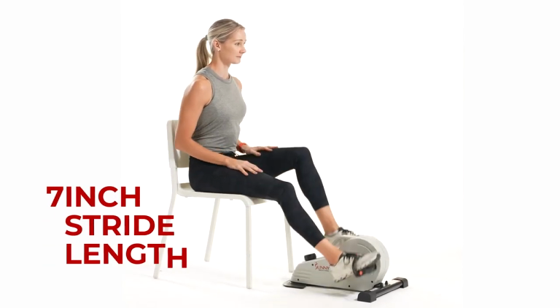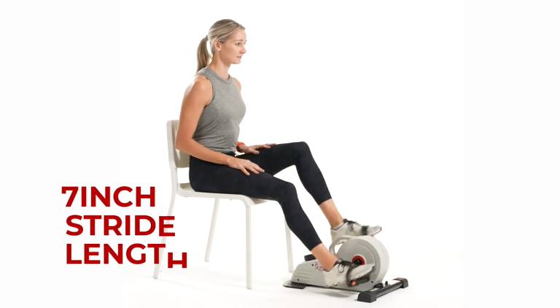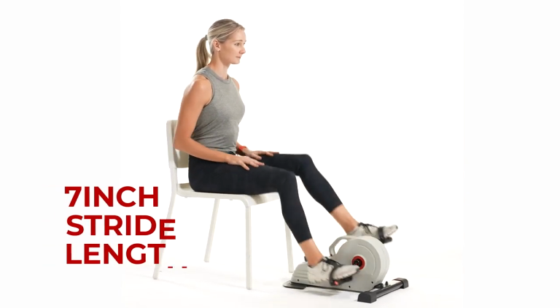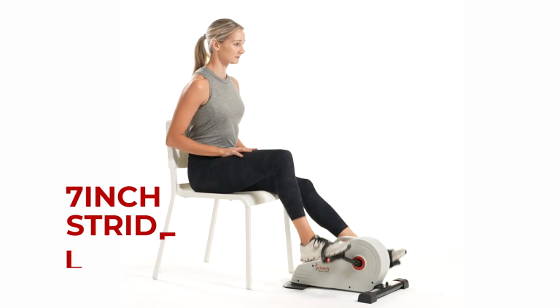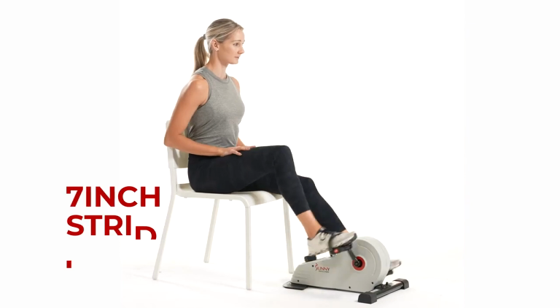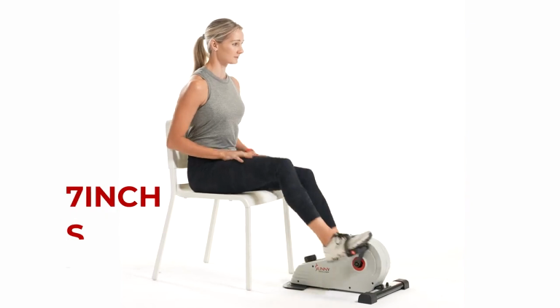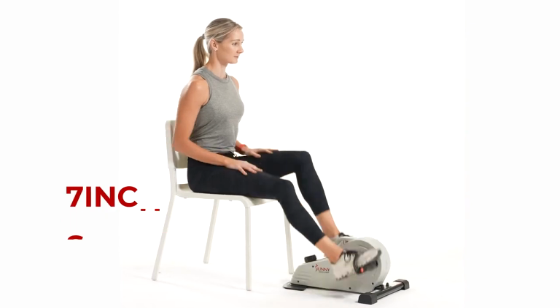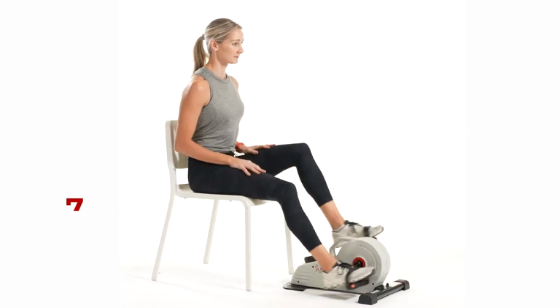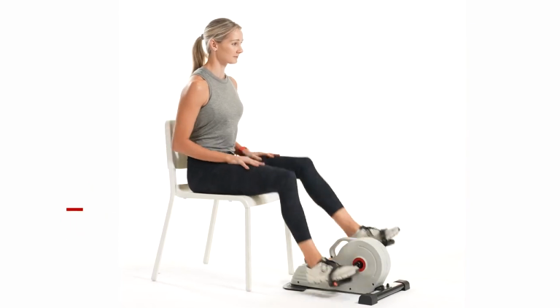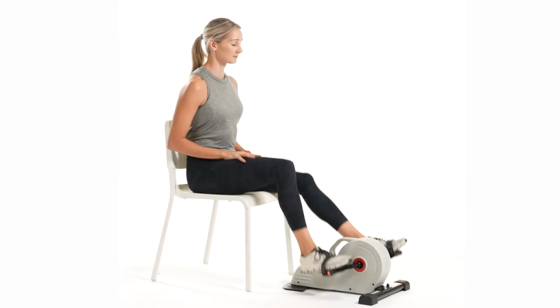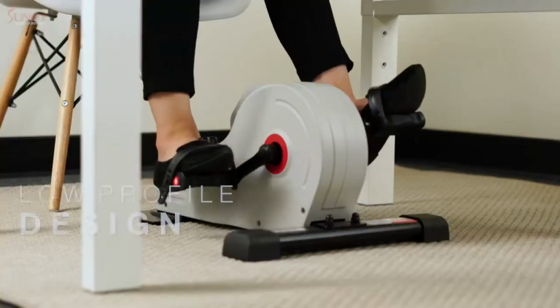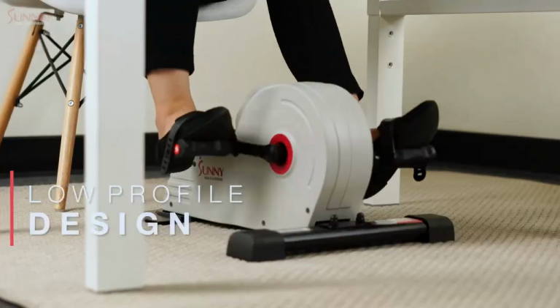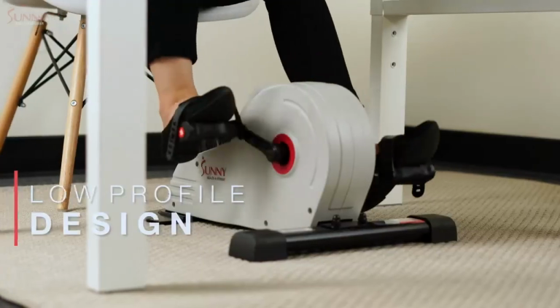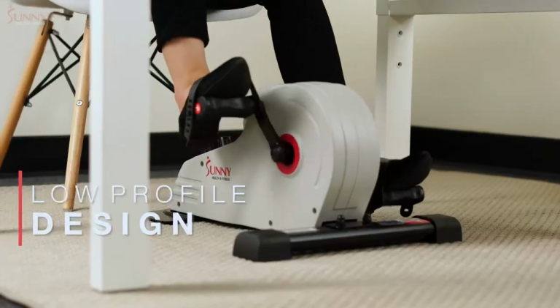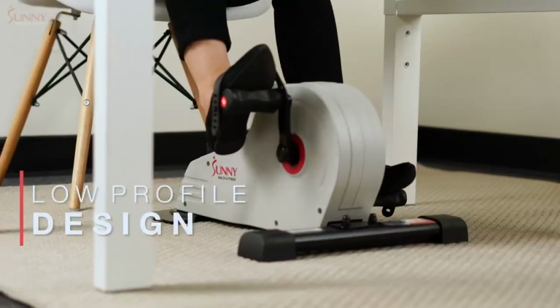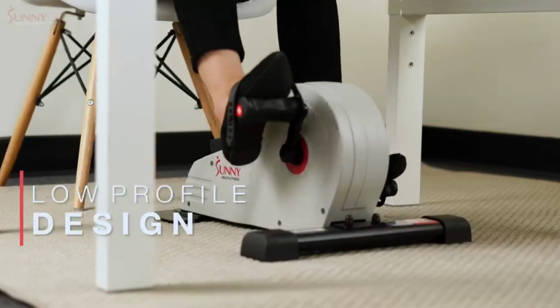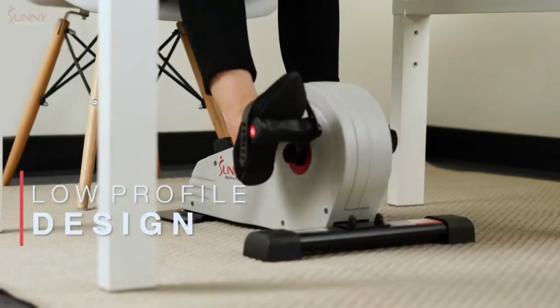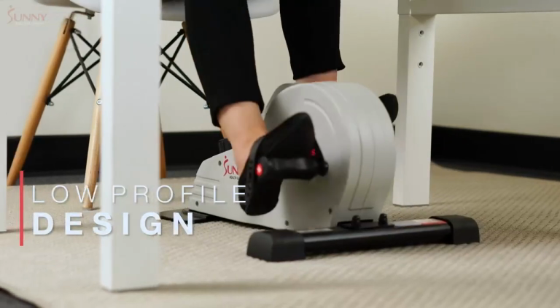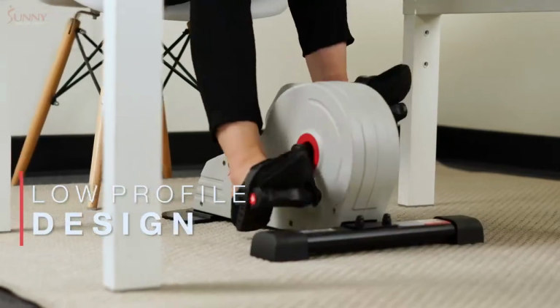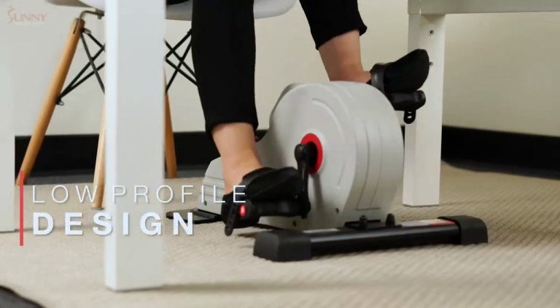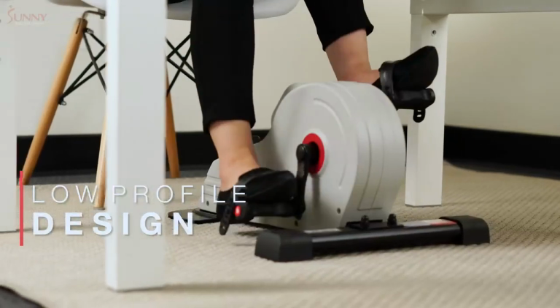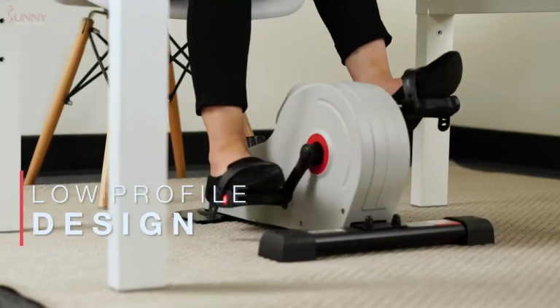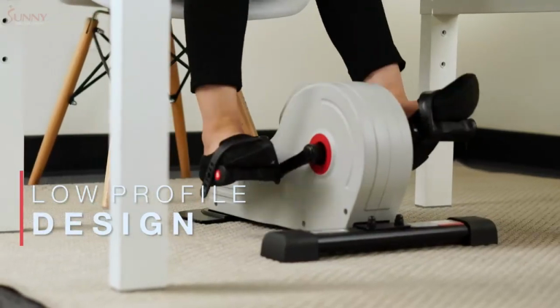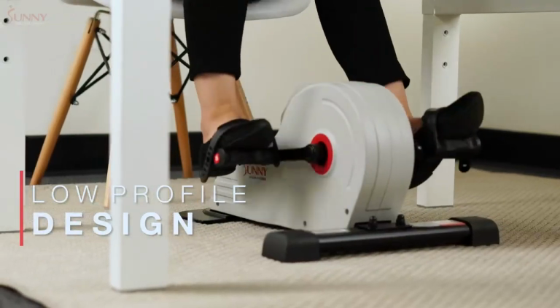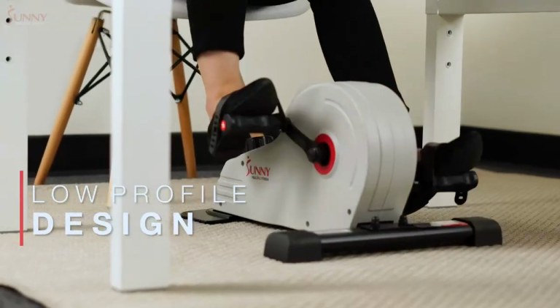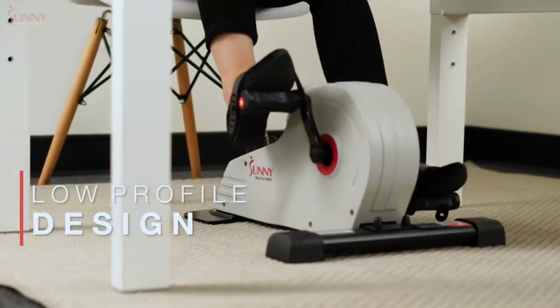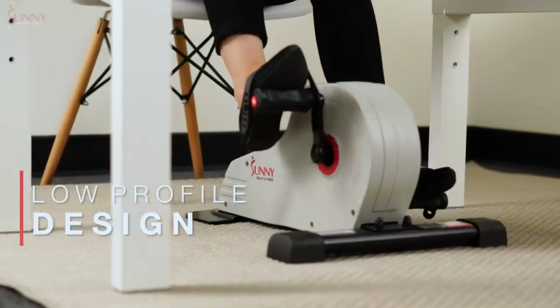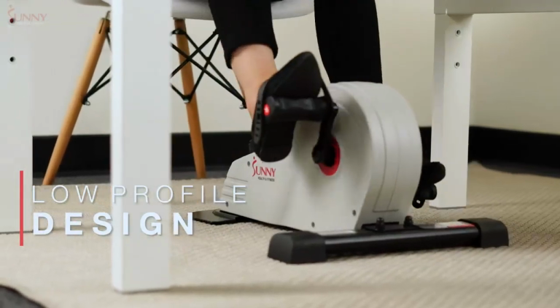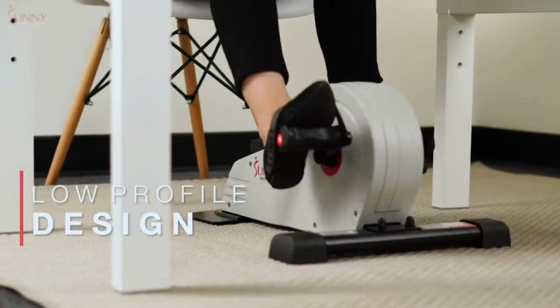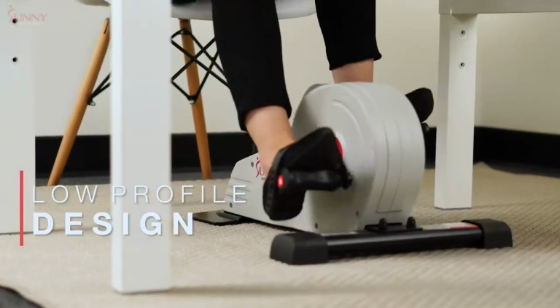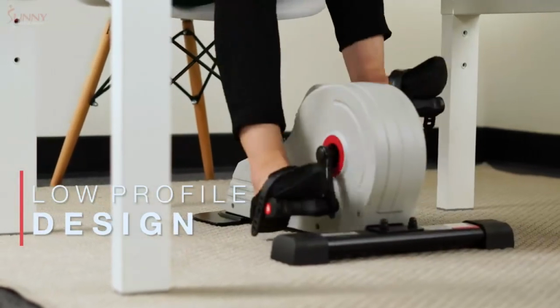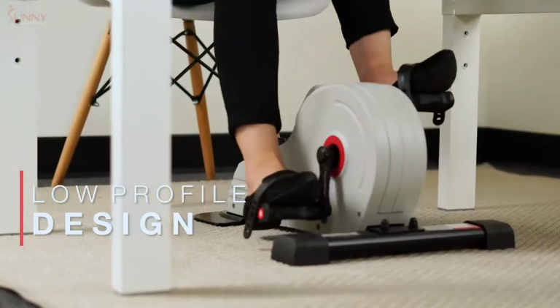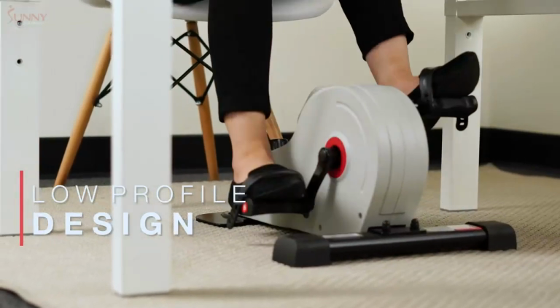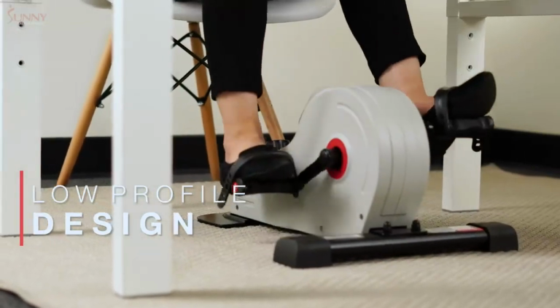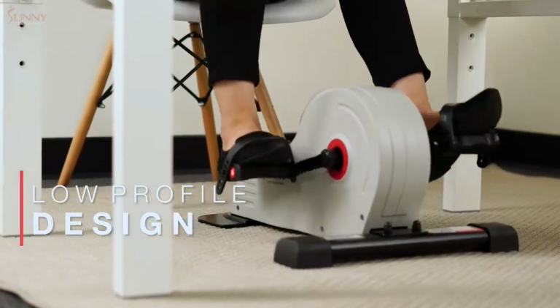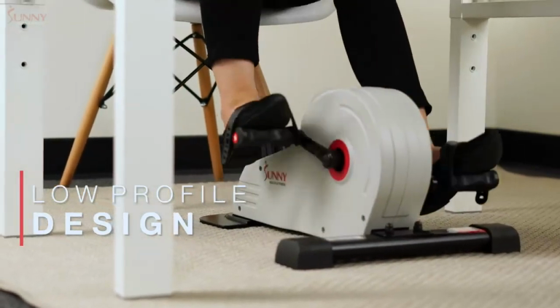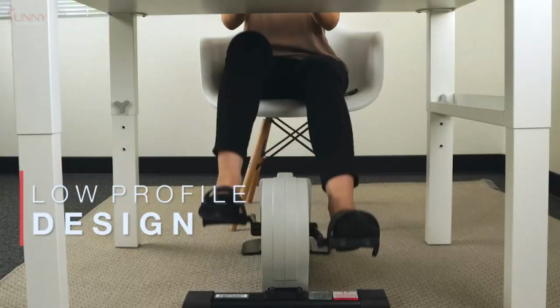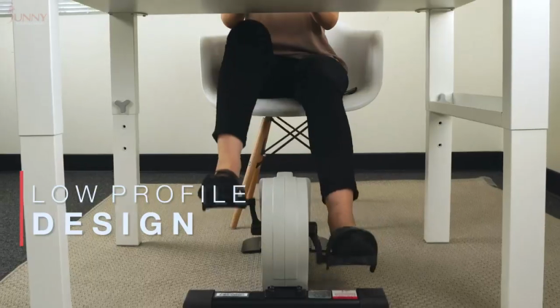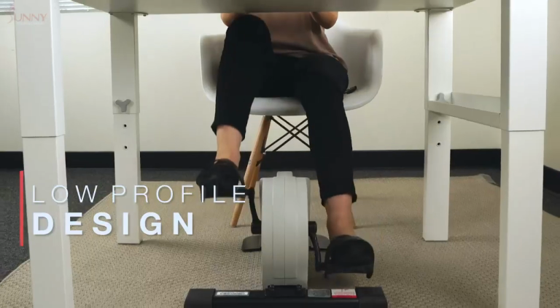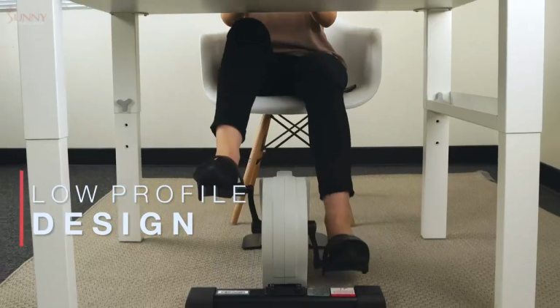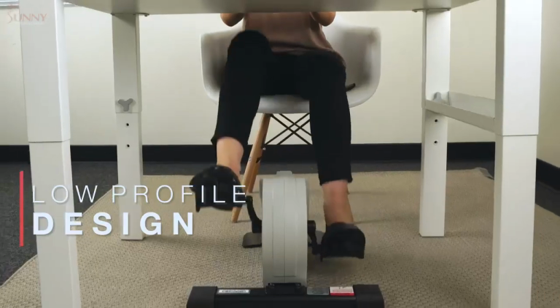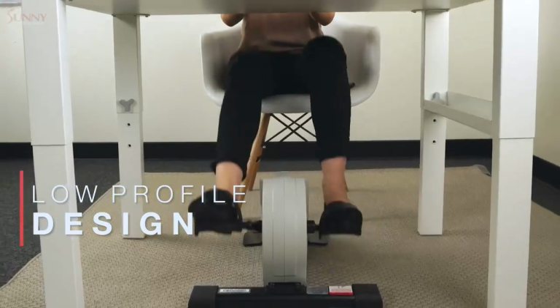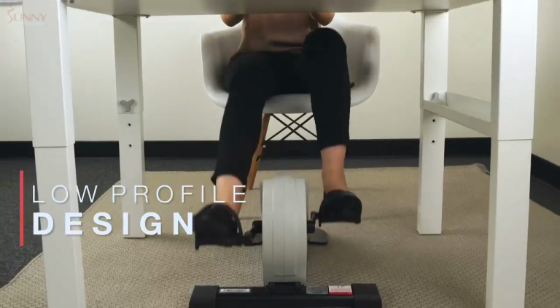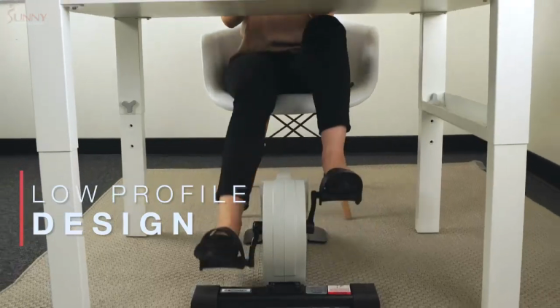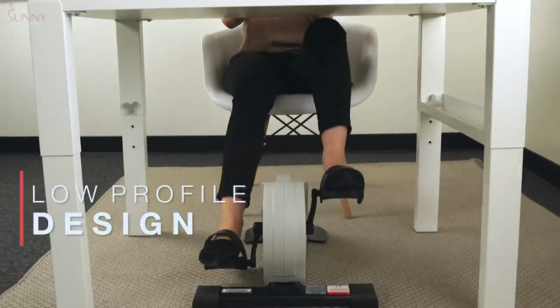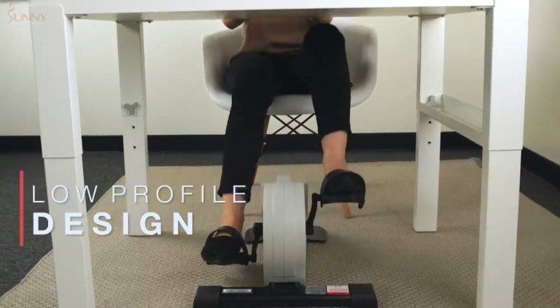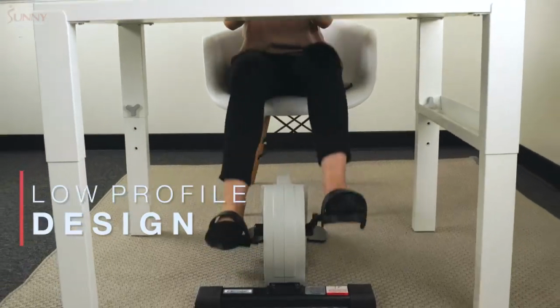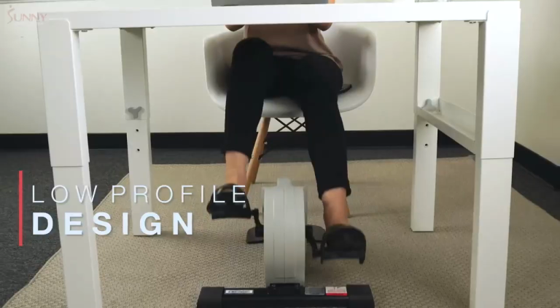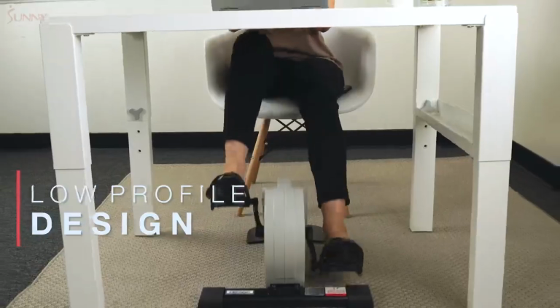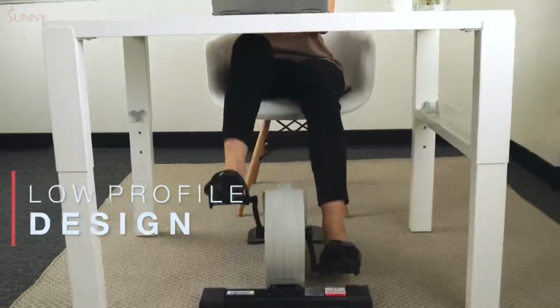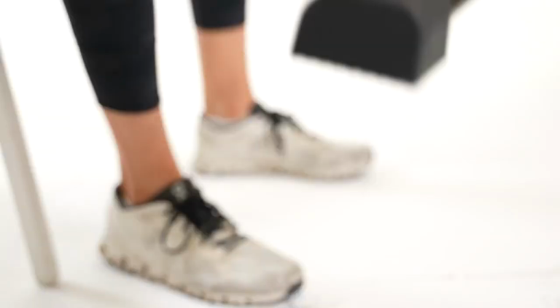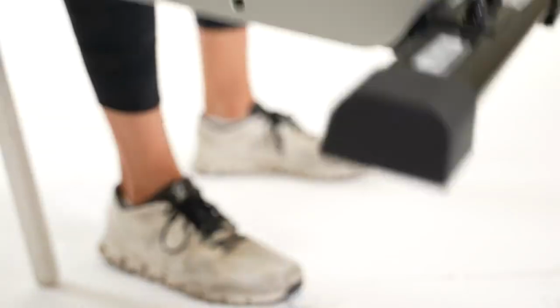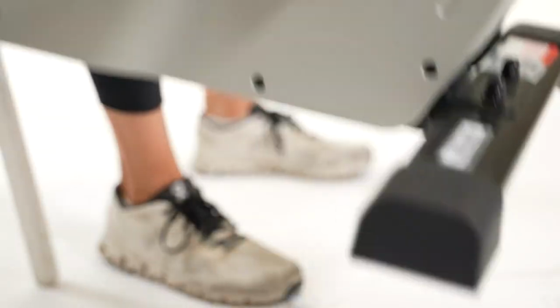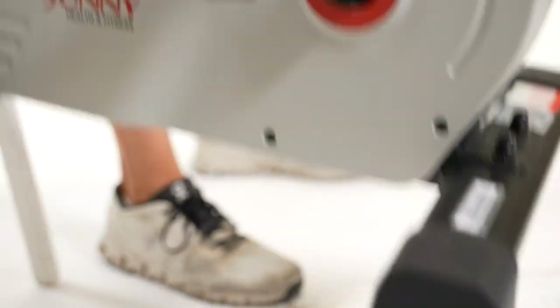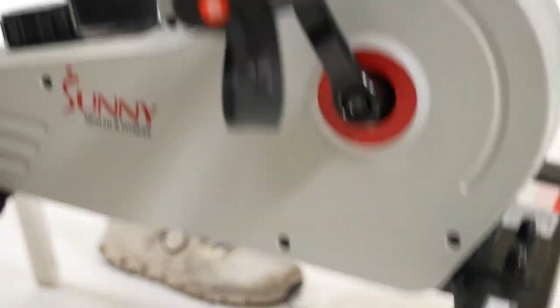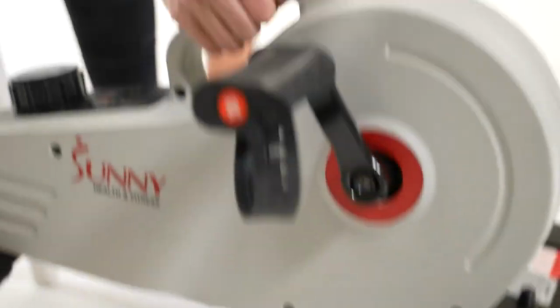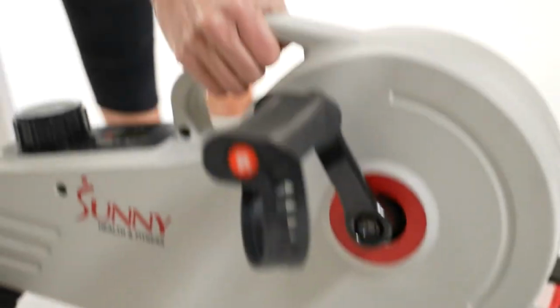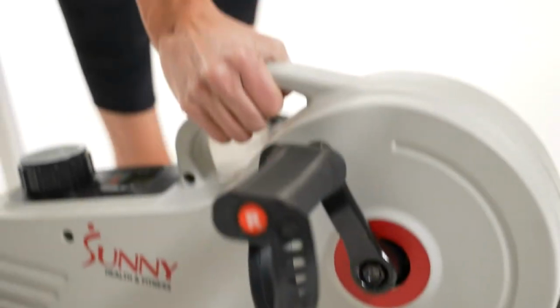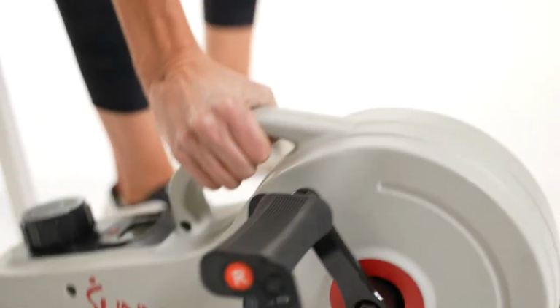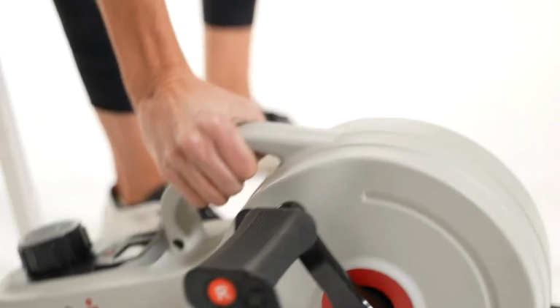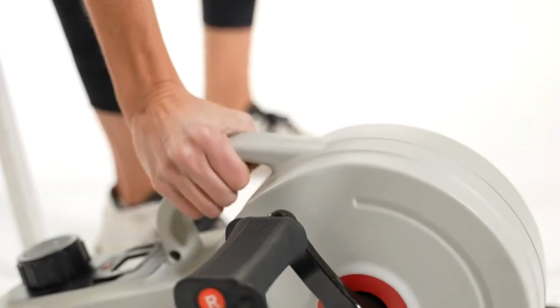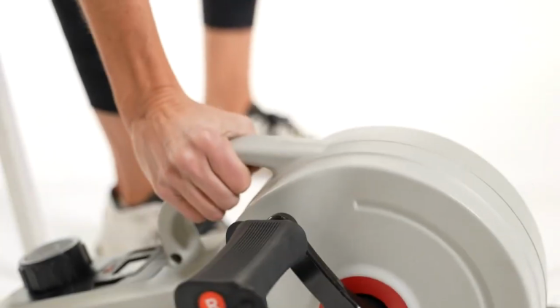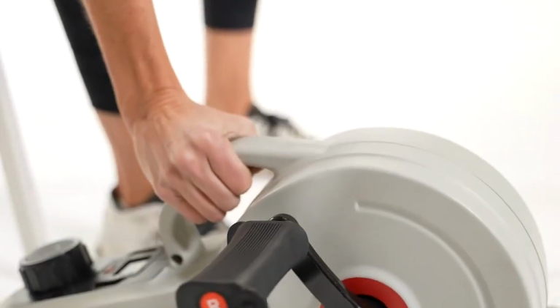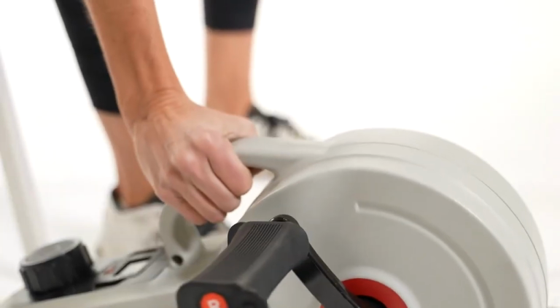Increase blood circulation, joint range of motion, and improve lower body muscular endurance while enjoying a very low-impact workout experience.